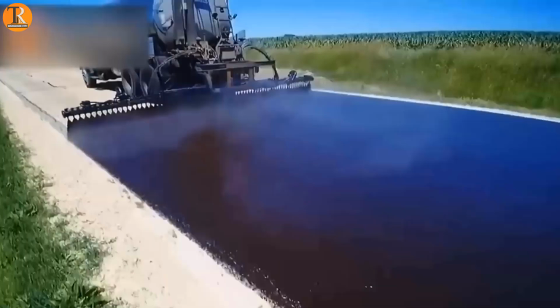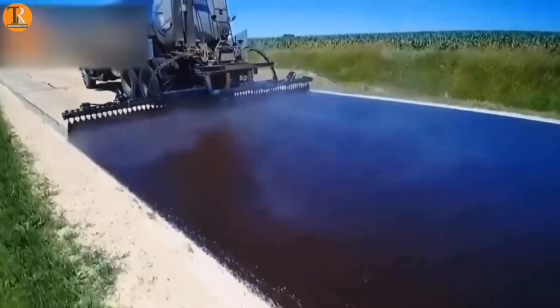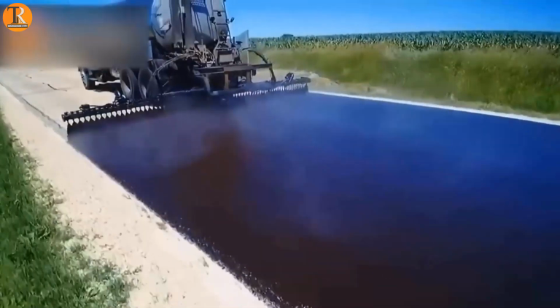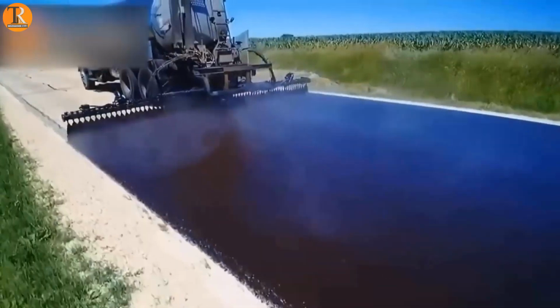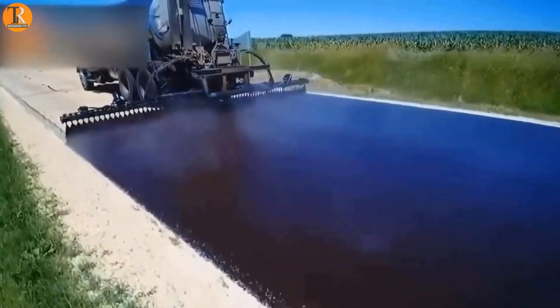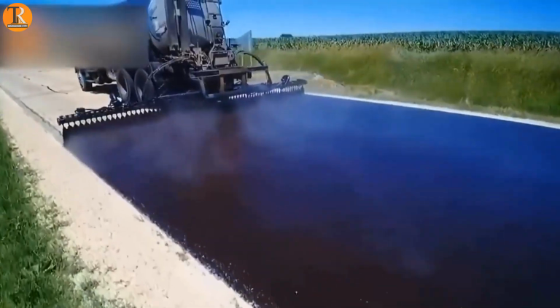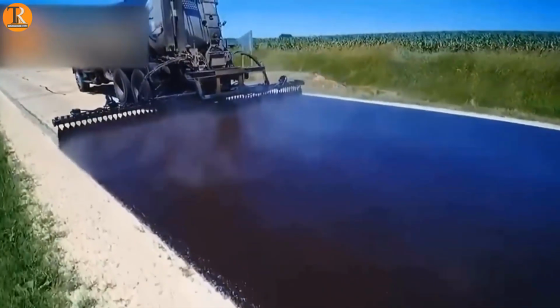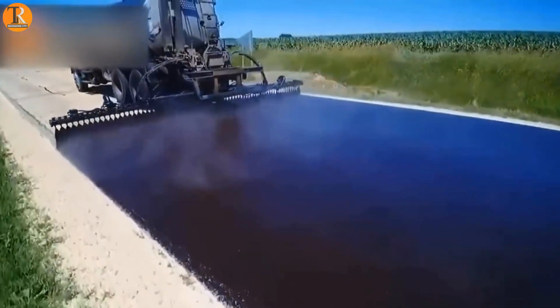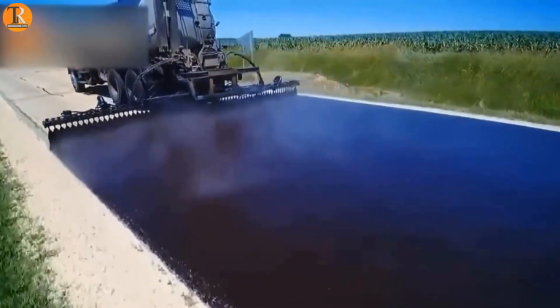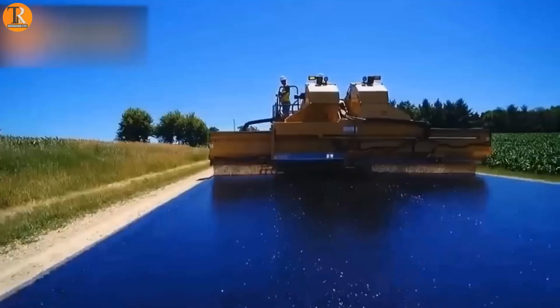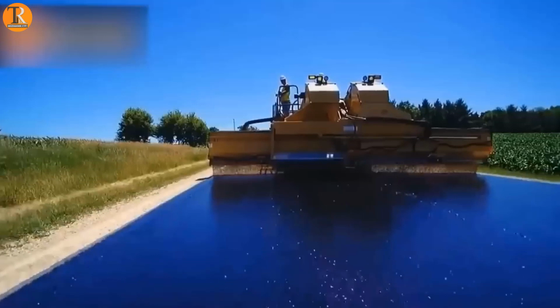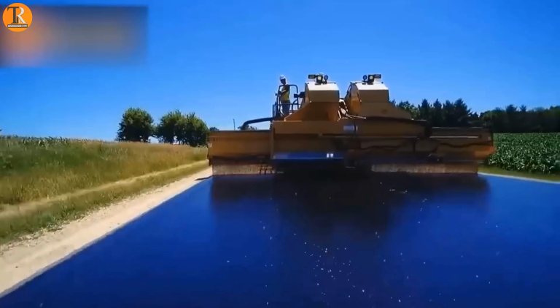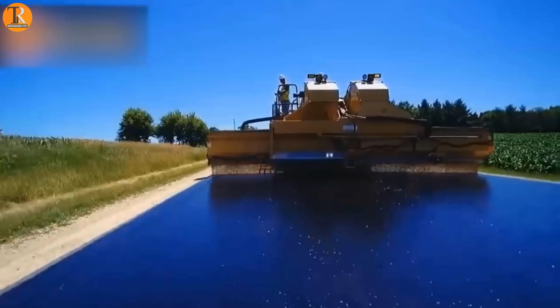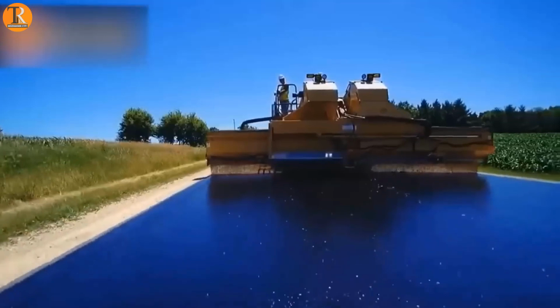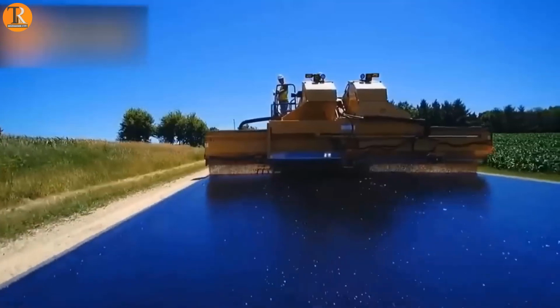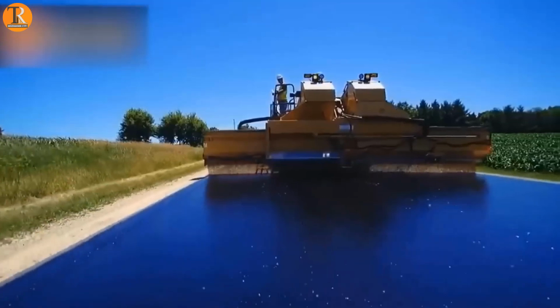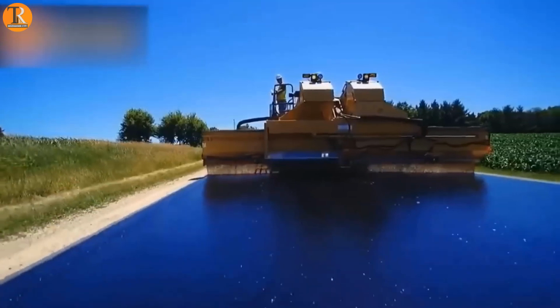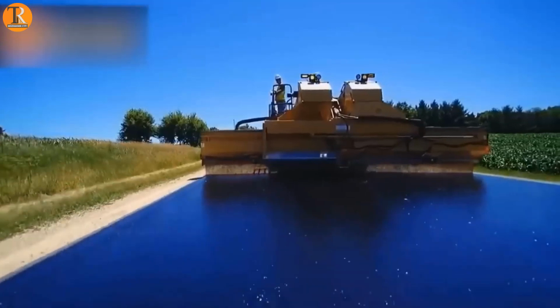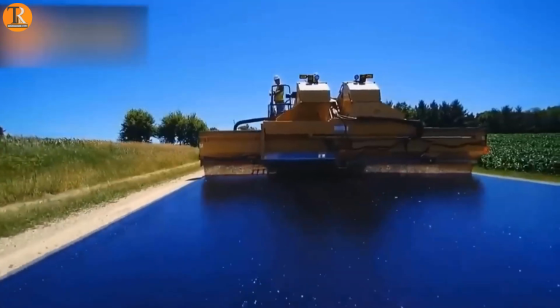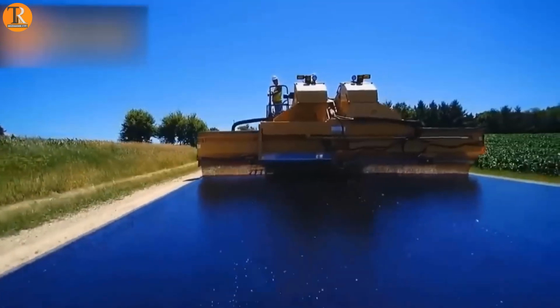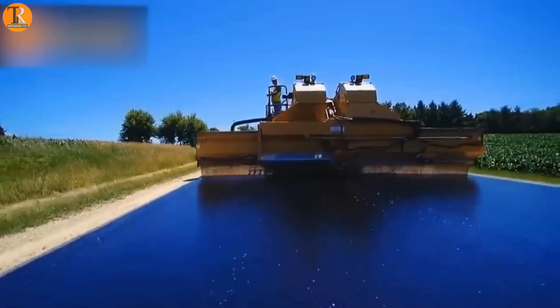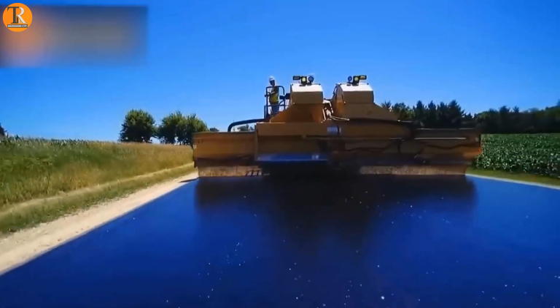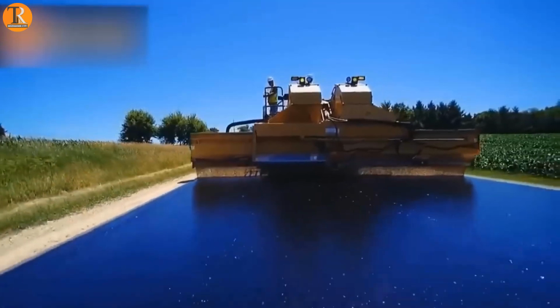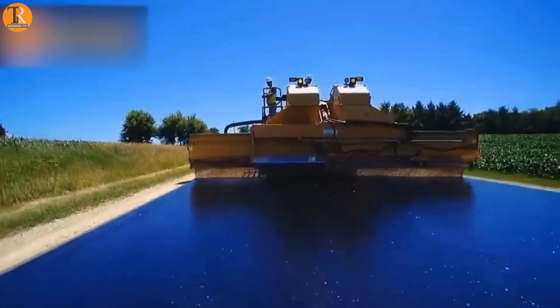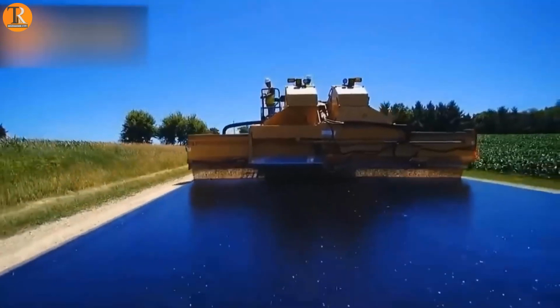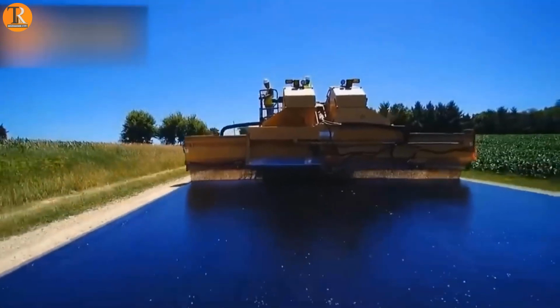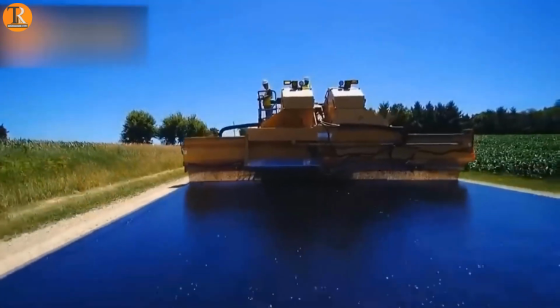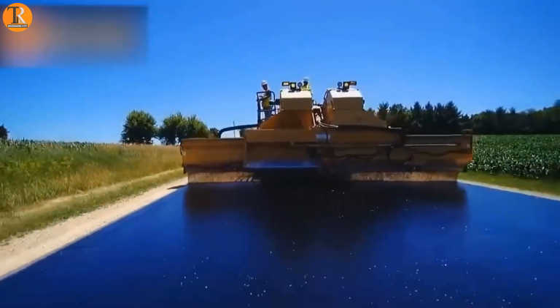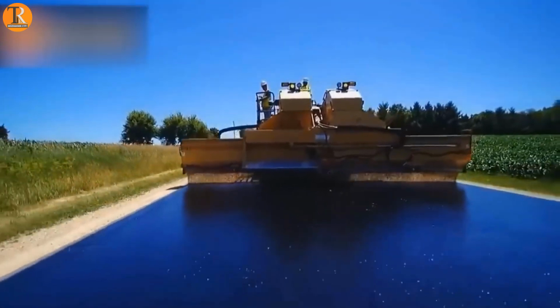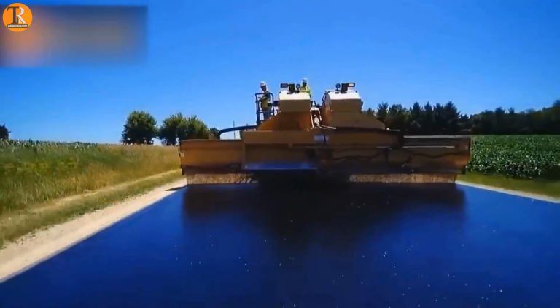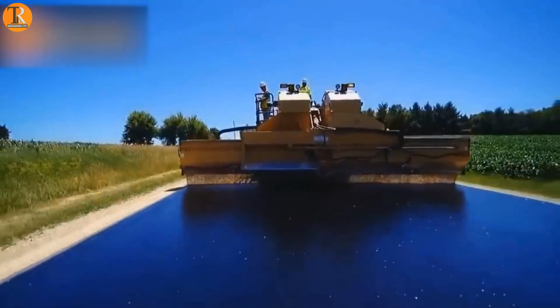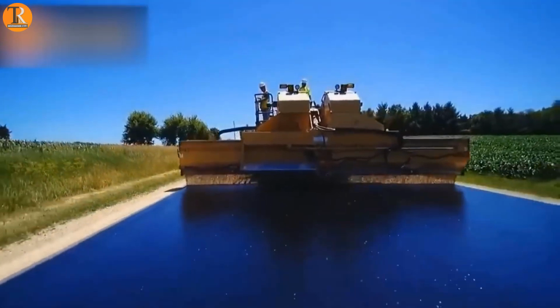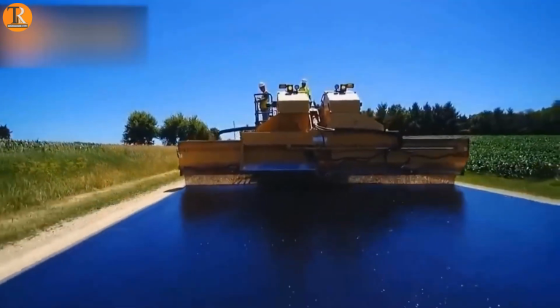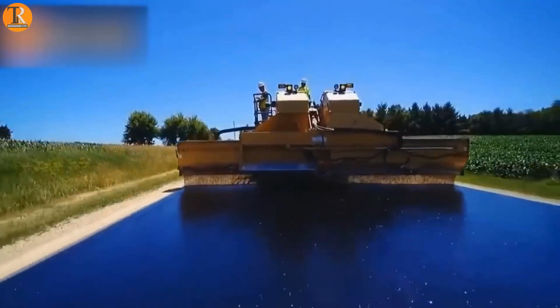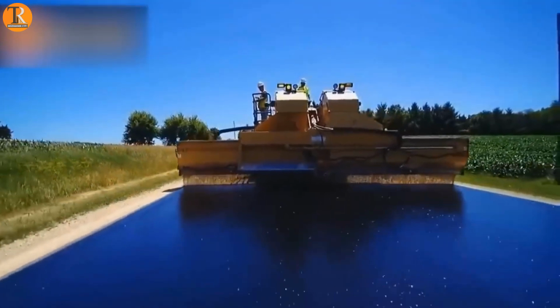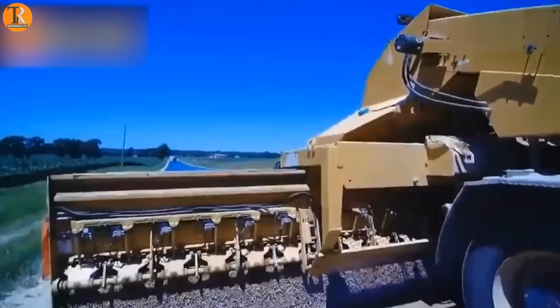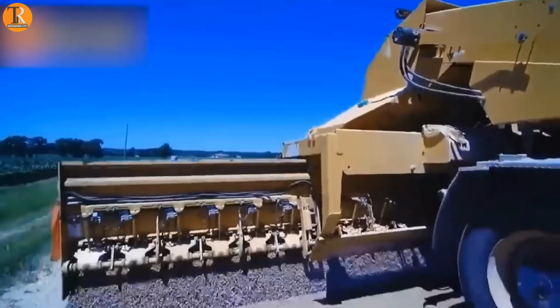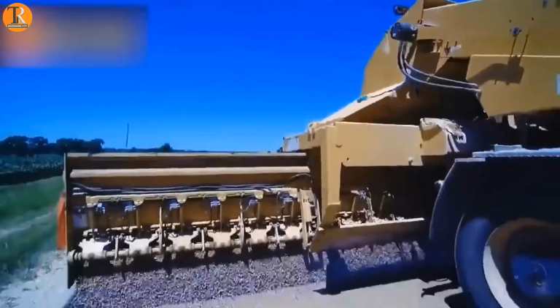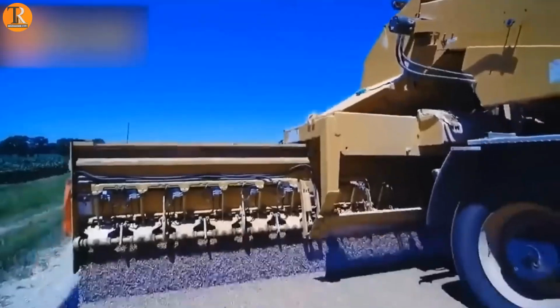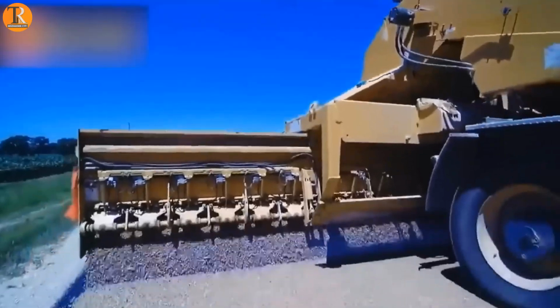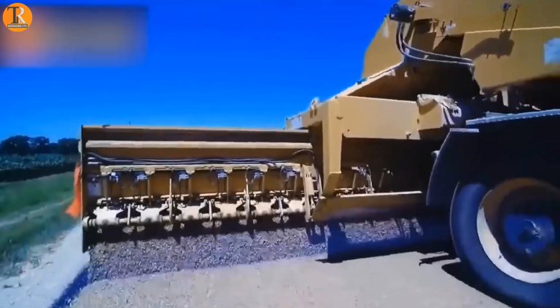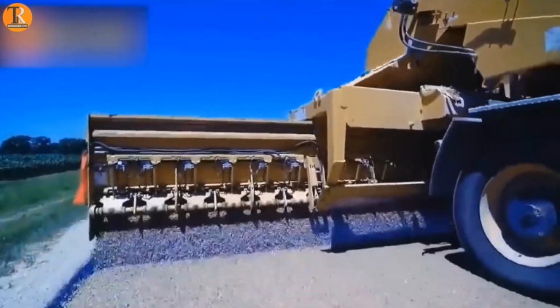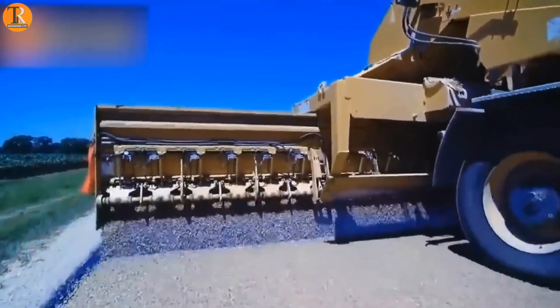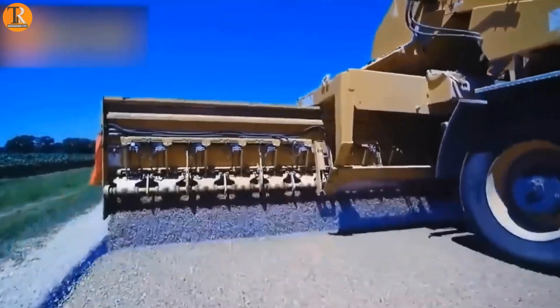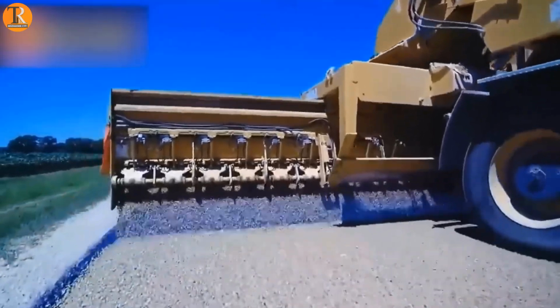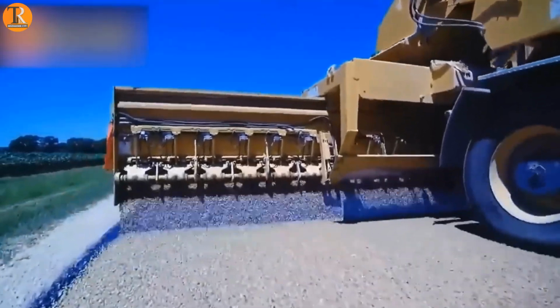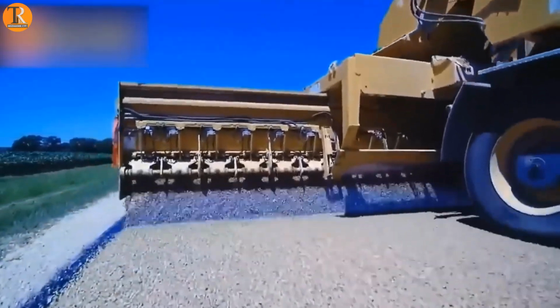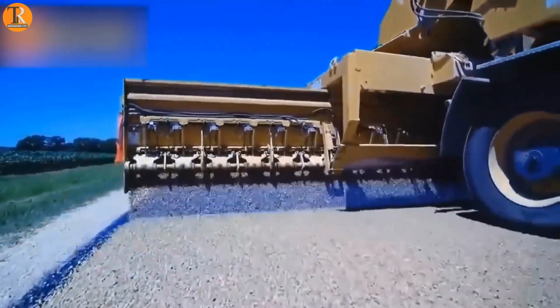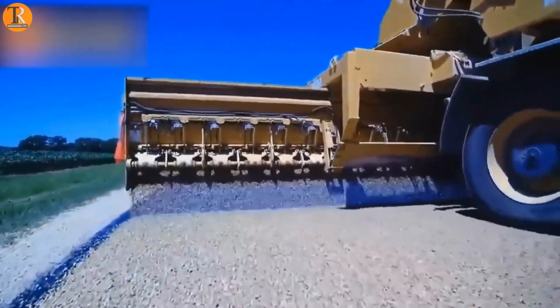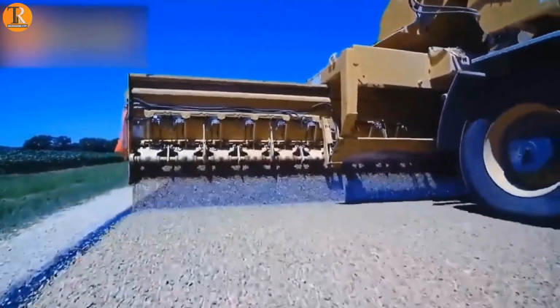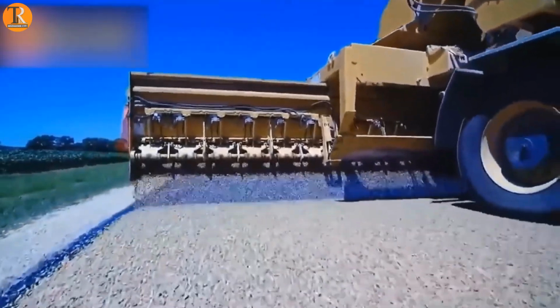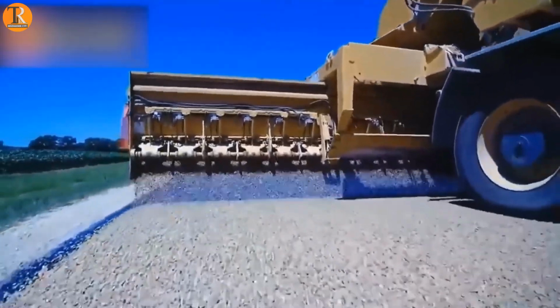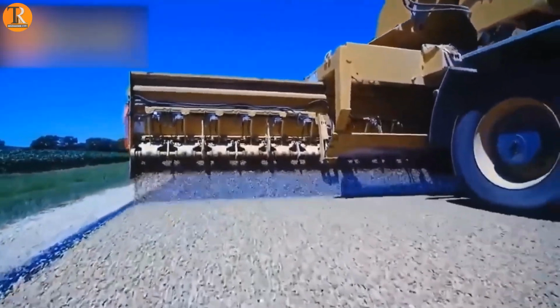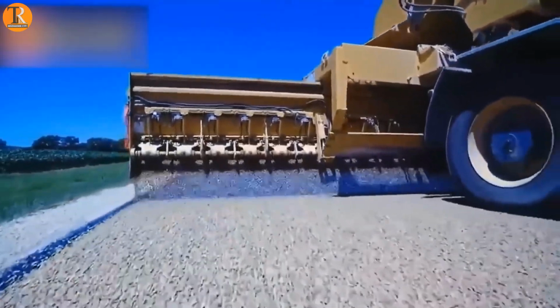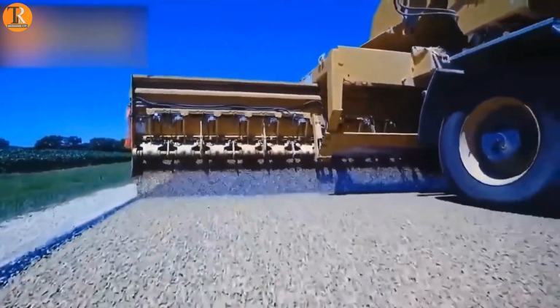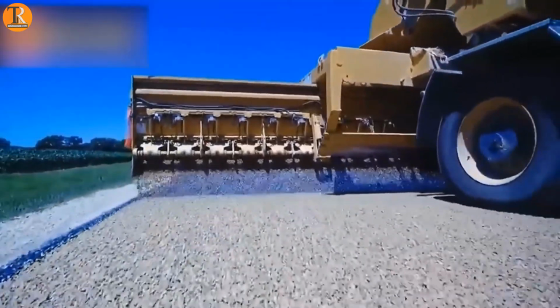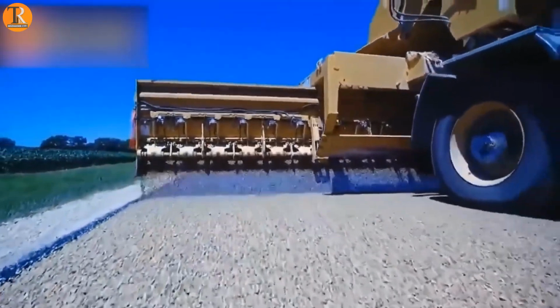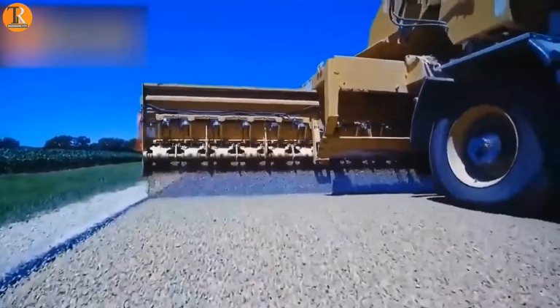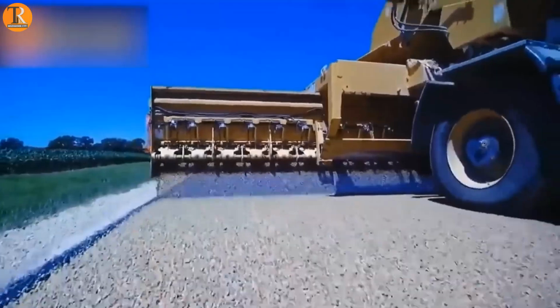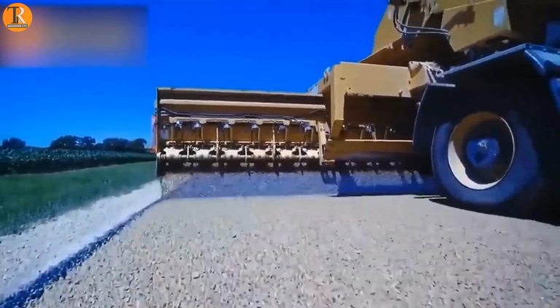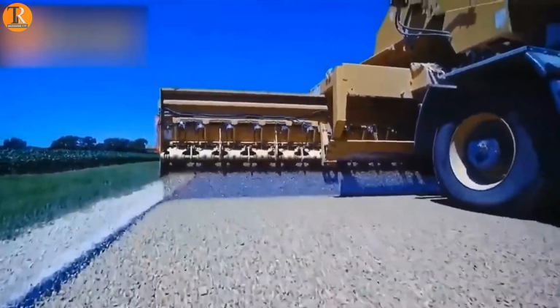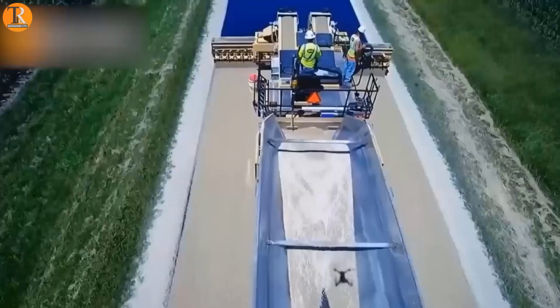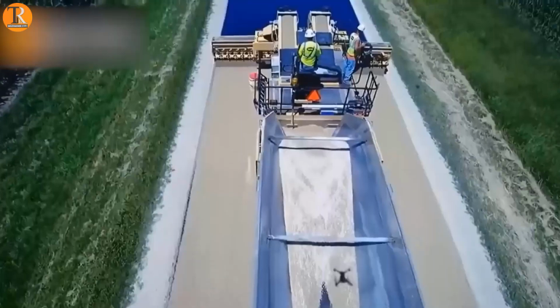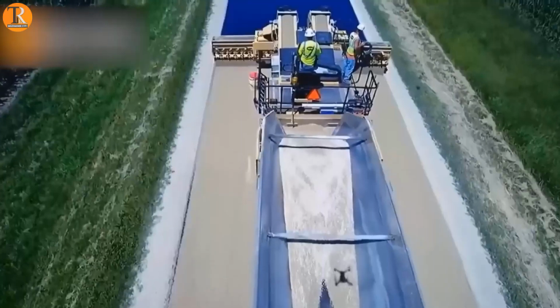With just a few minutes, 50 faucets spray tar, which is quickly coated with gravel to make long-lasting pavement.